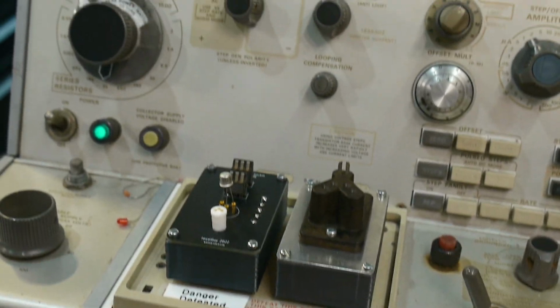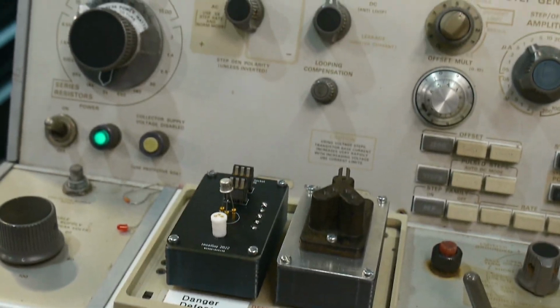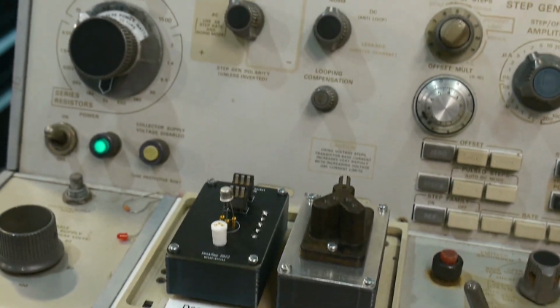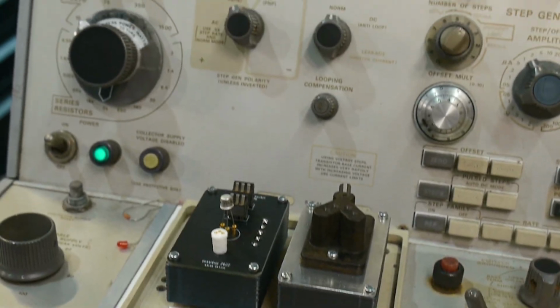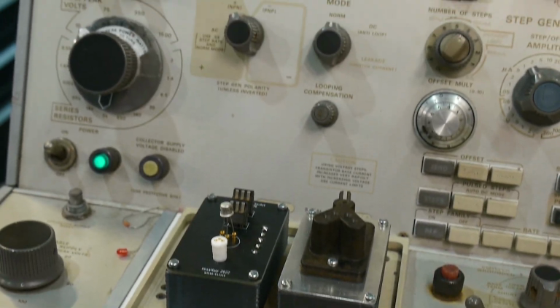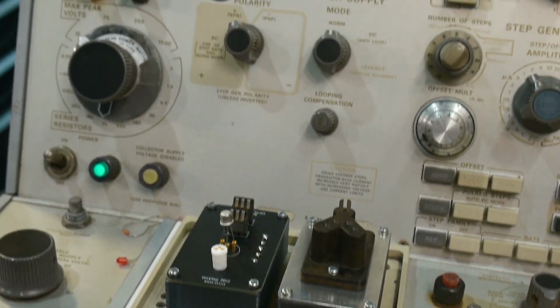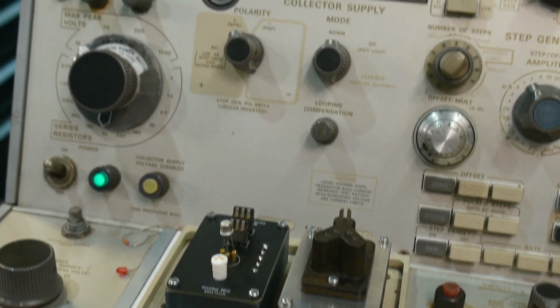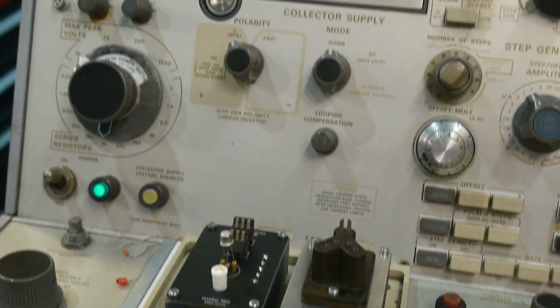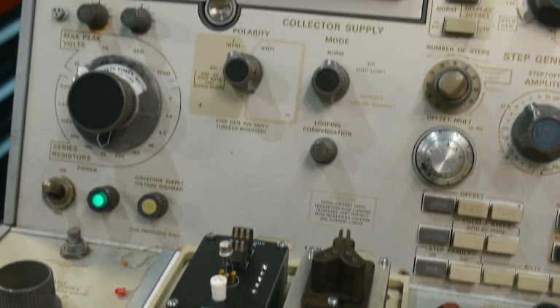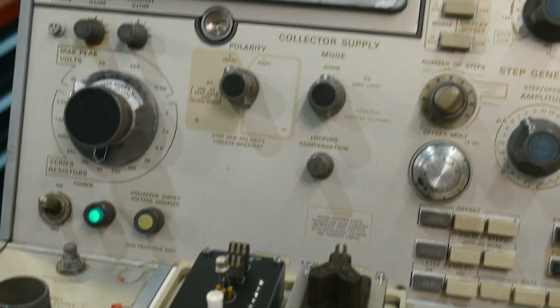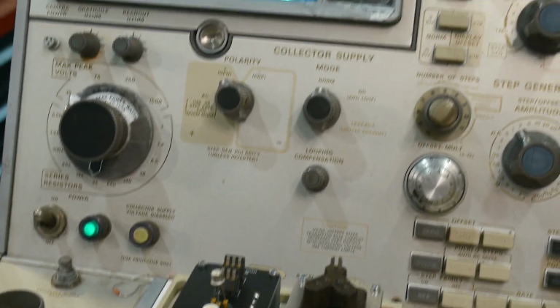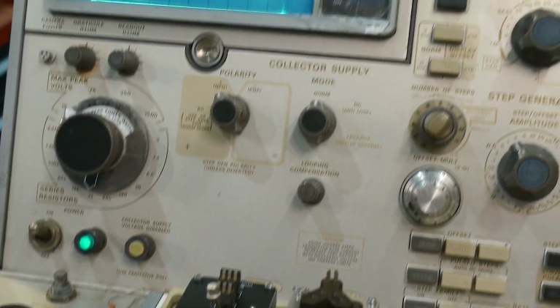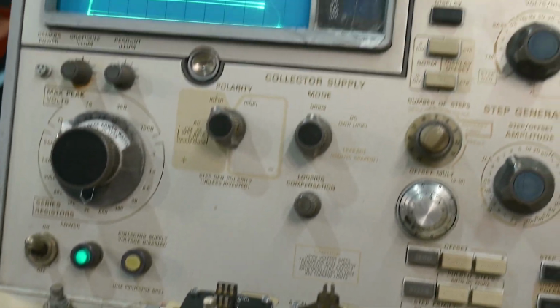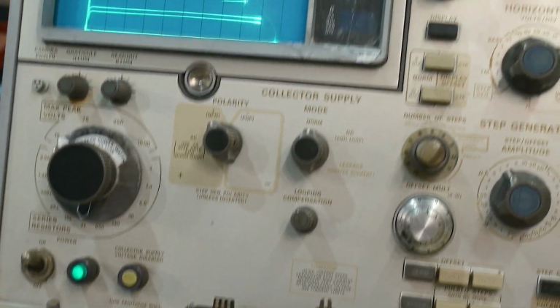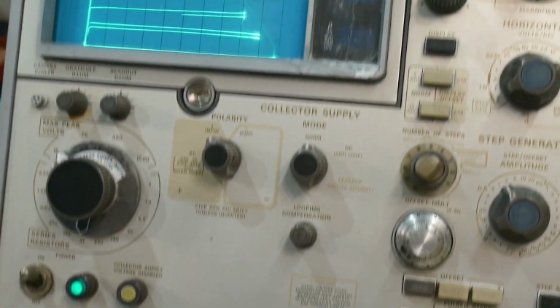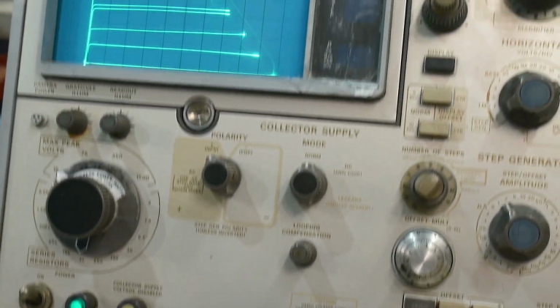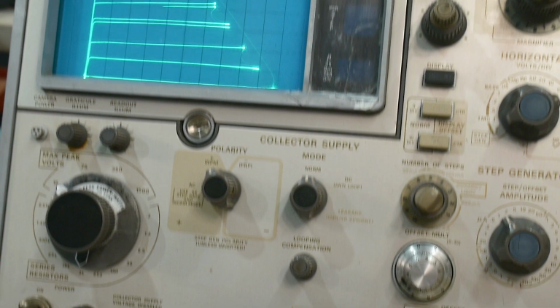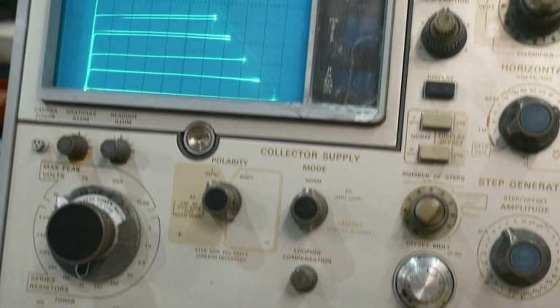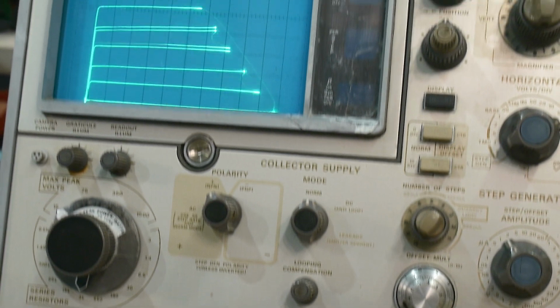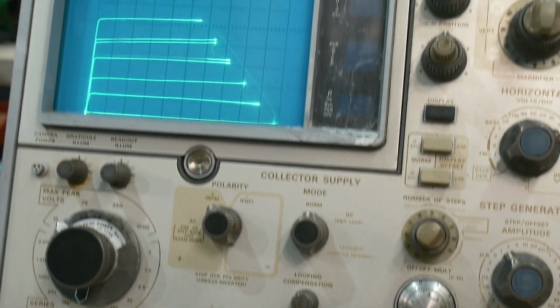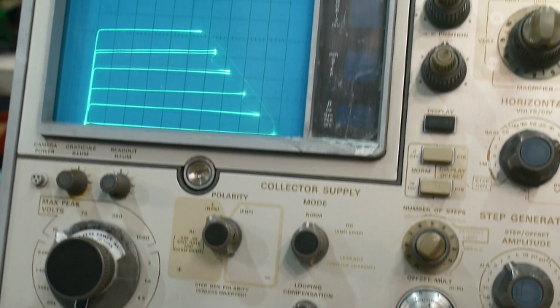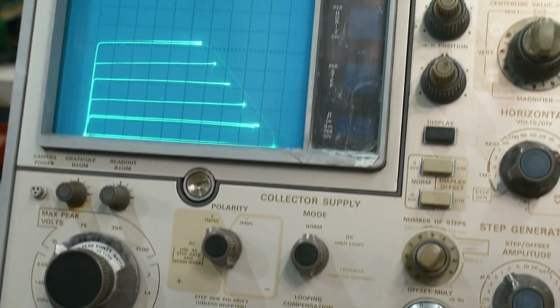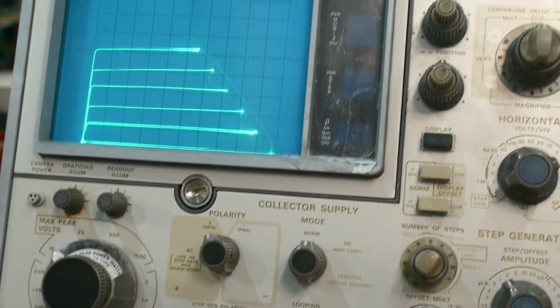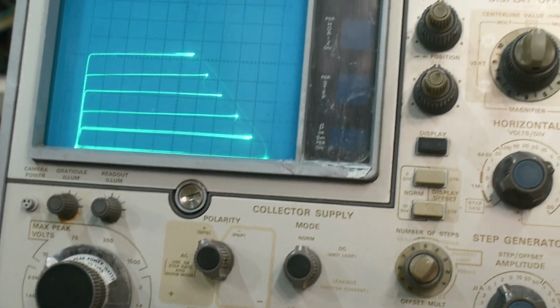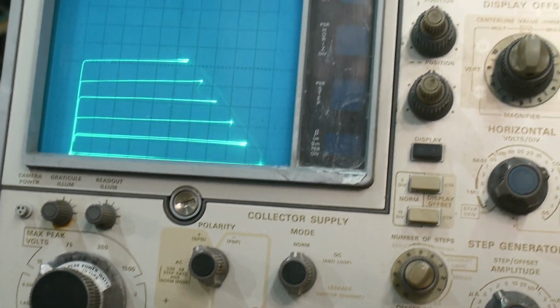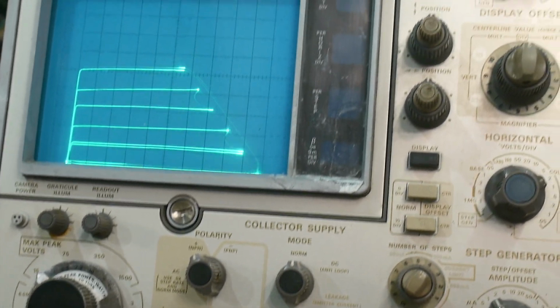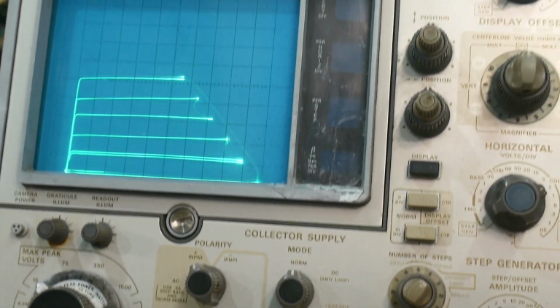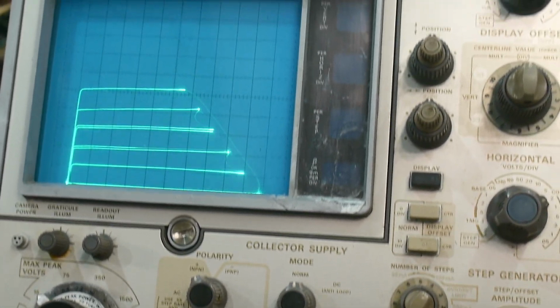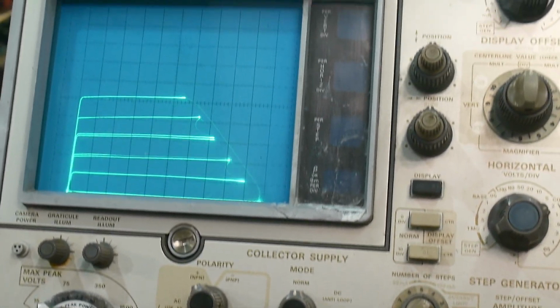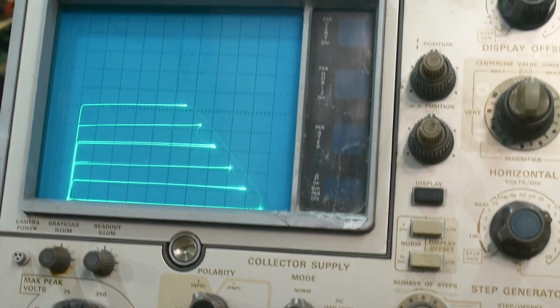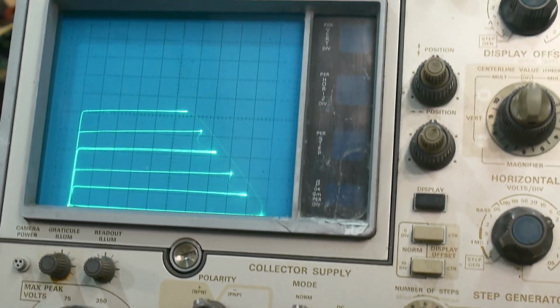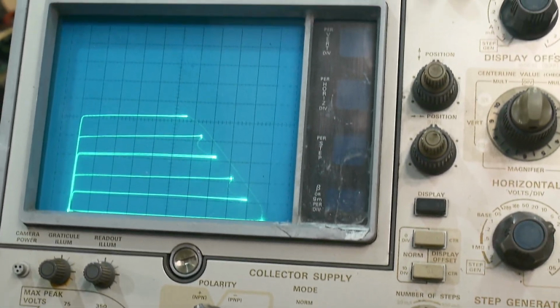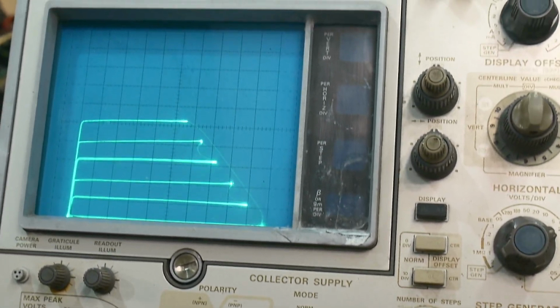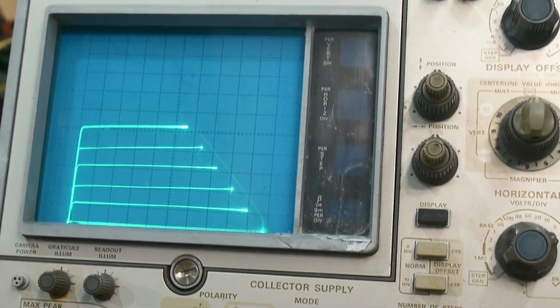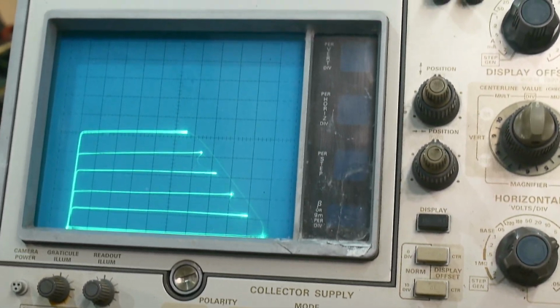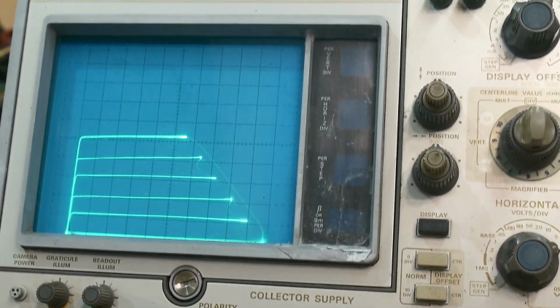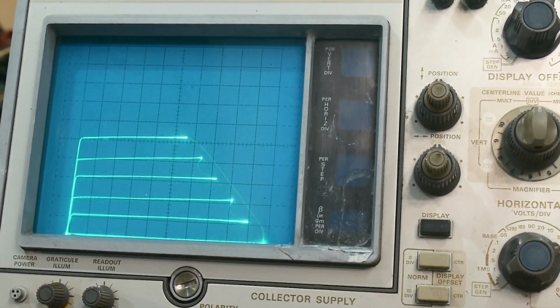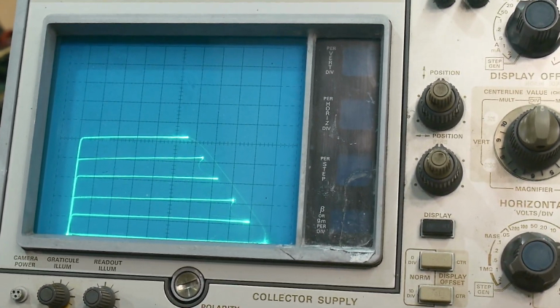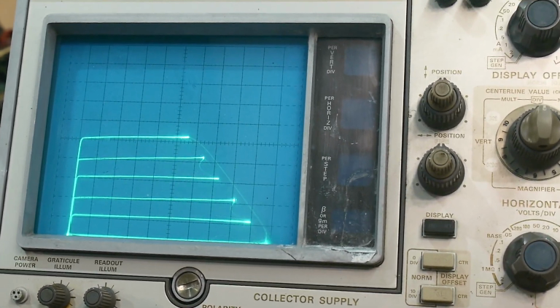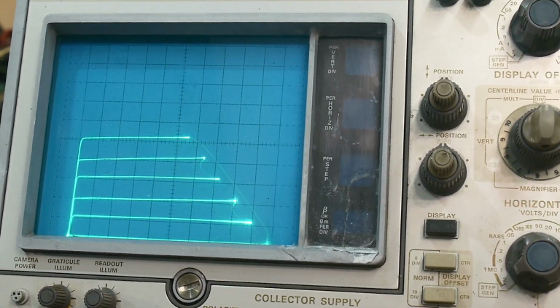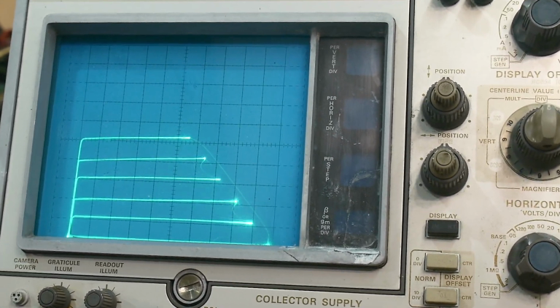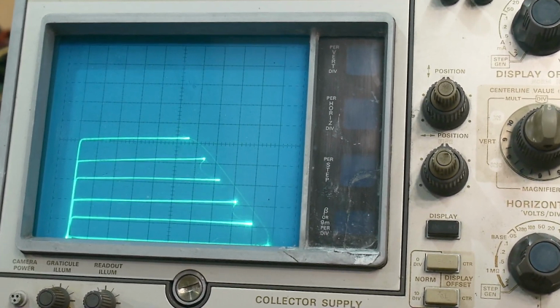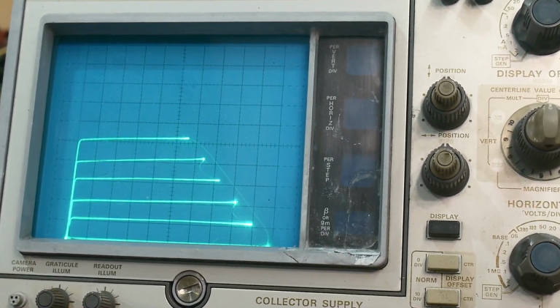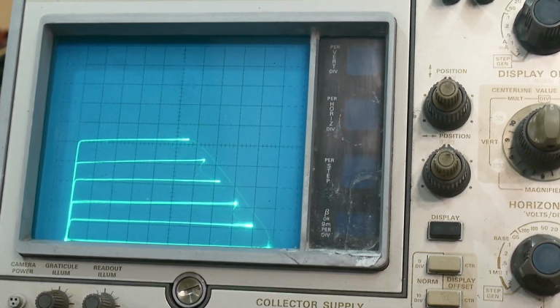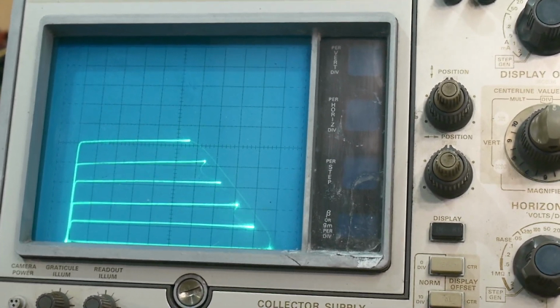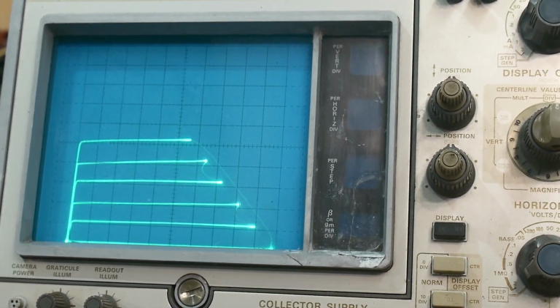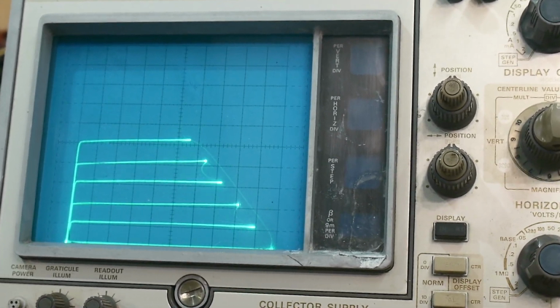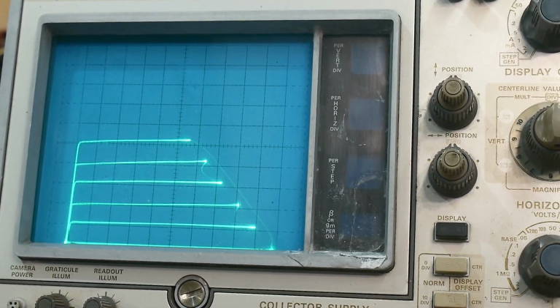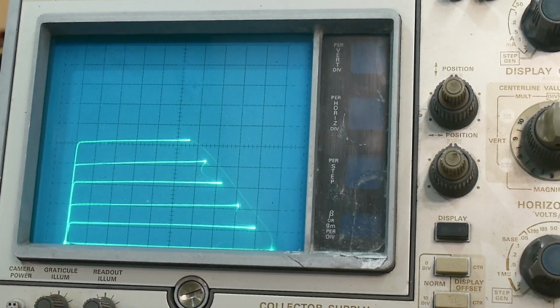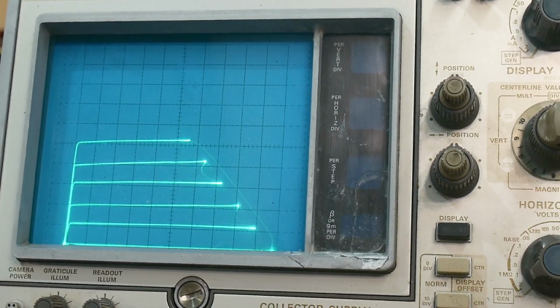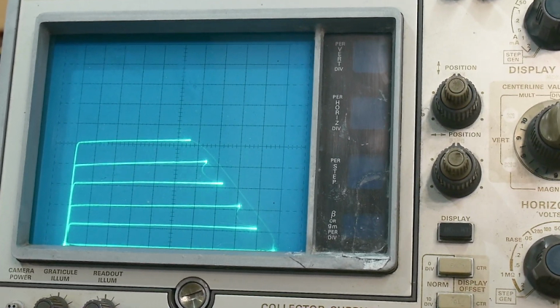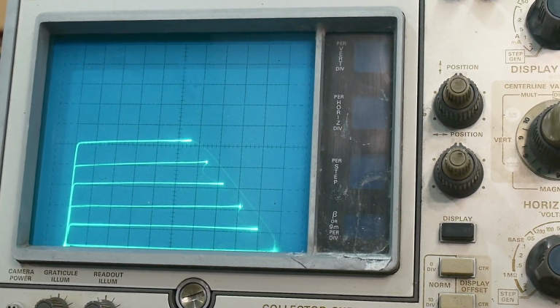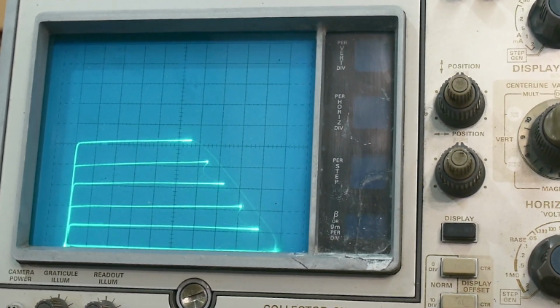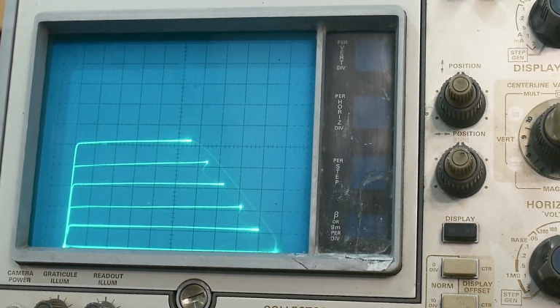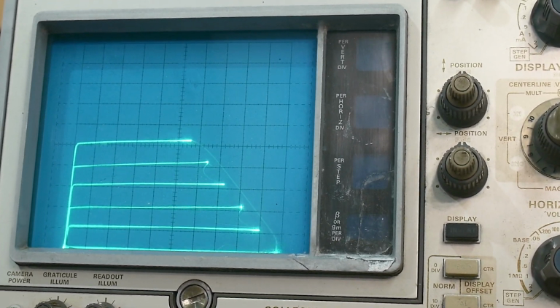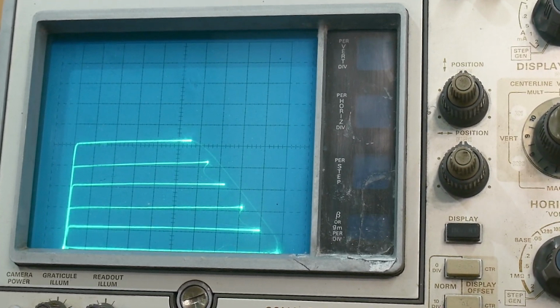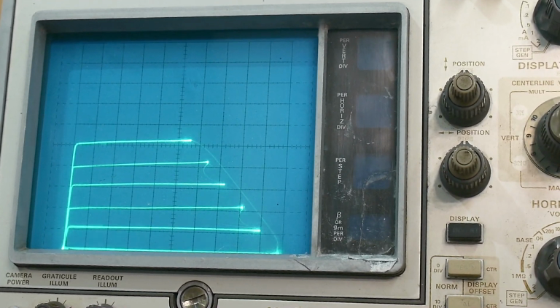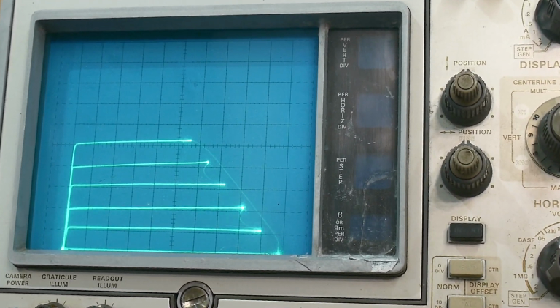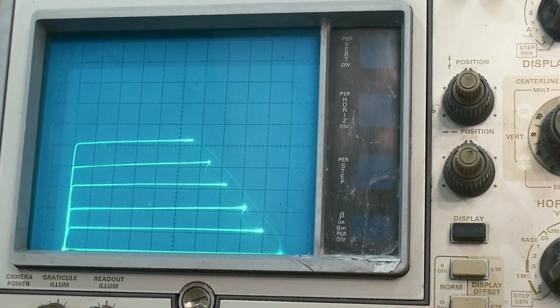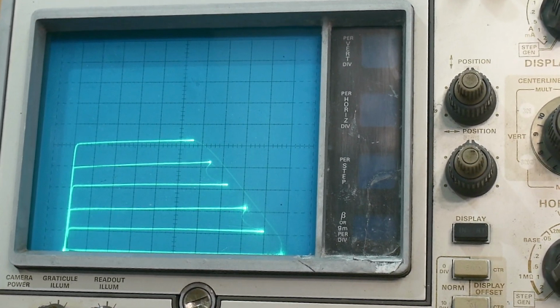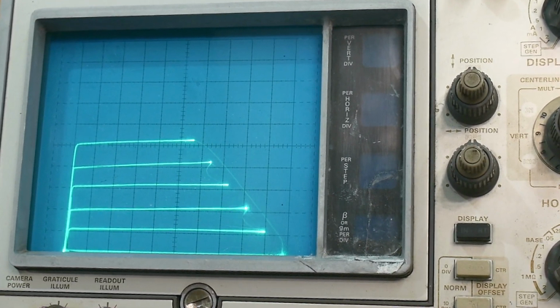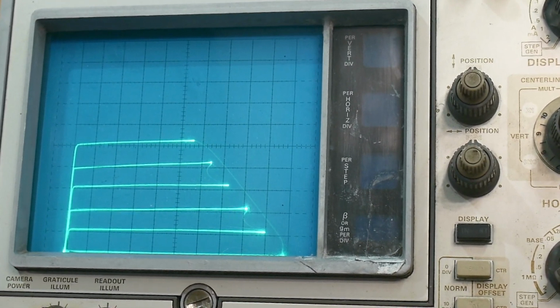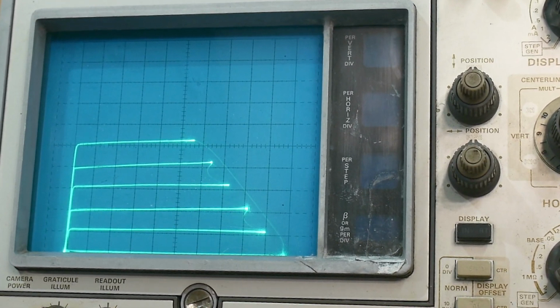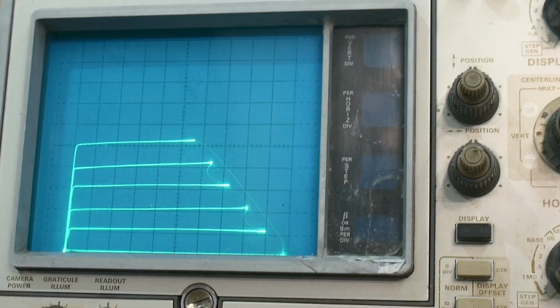It's been a long journey, but now I can test transistors. I have a nice socket, and yeah — everything is happy.